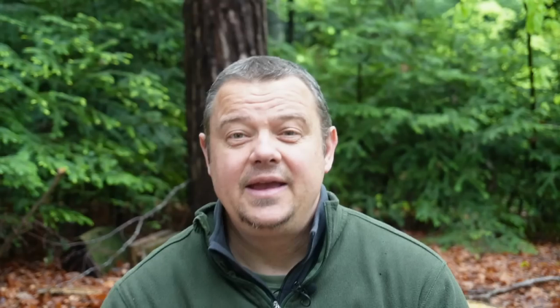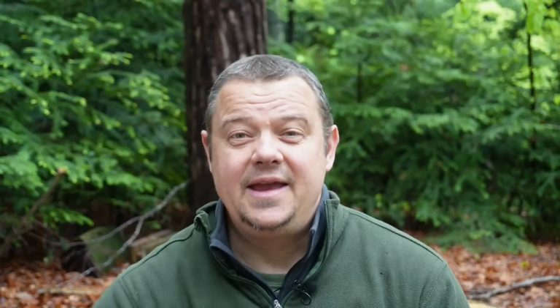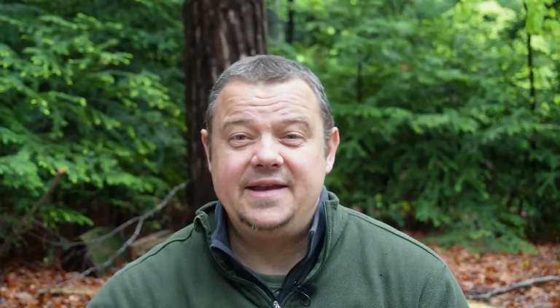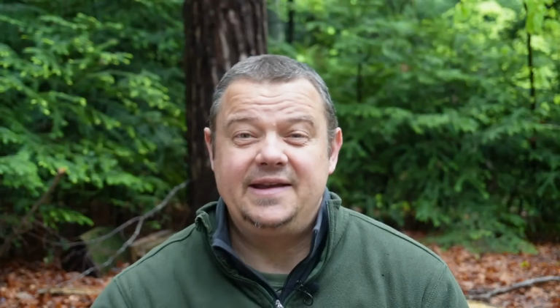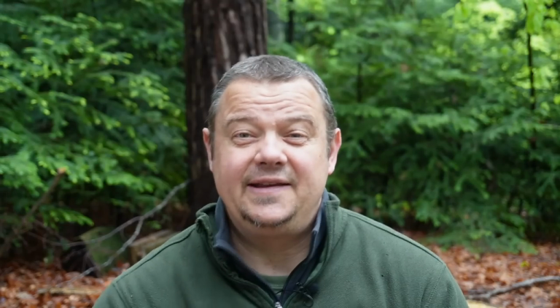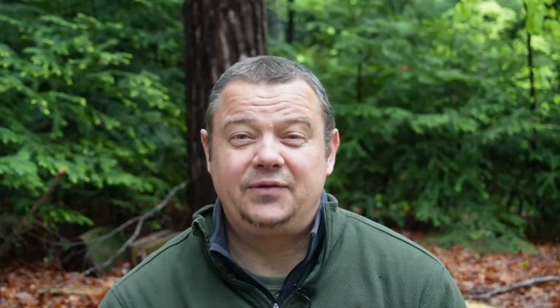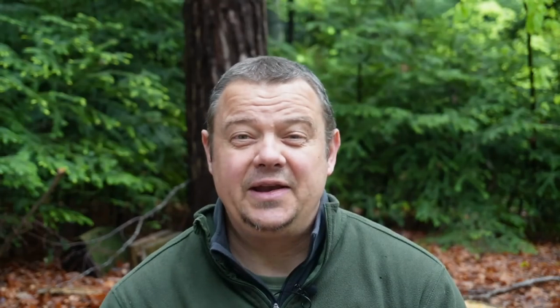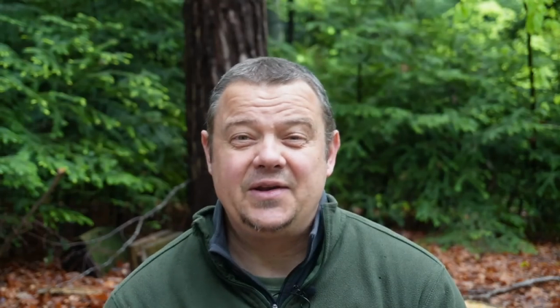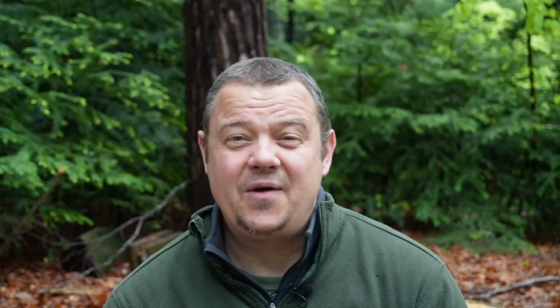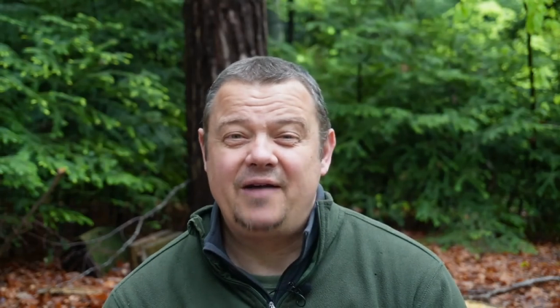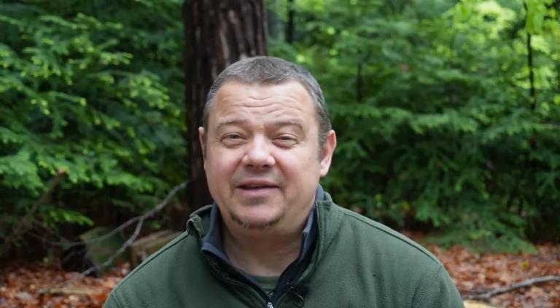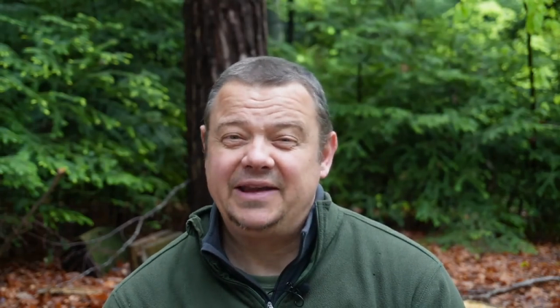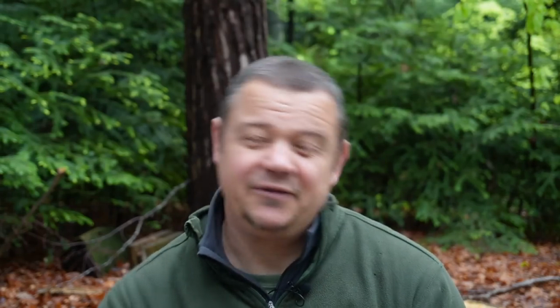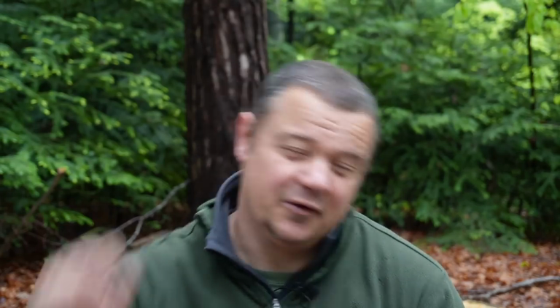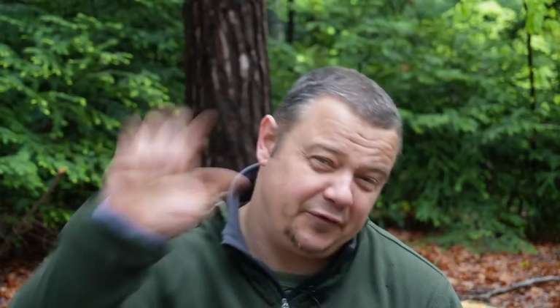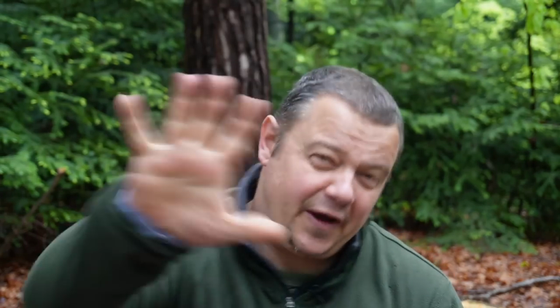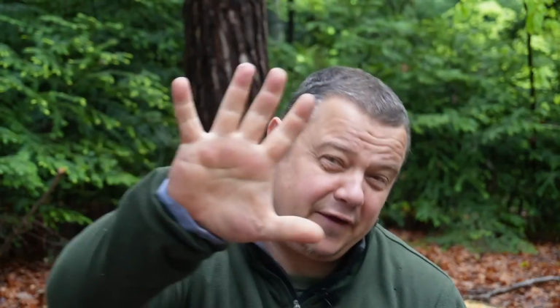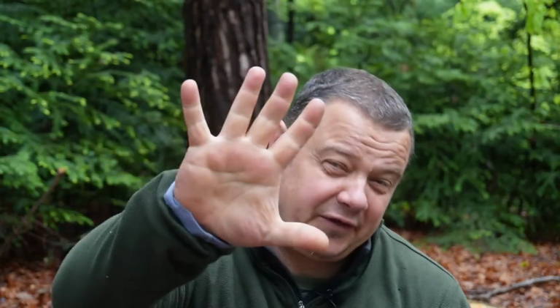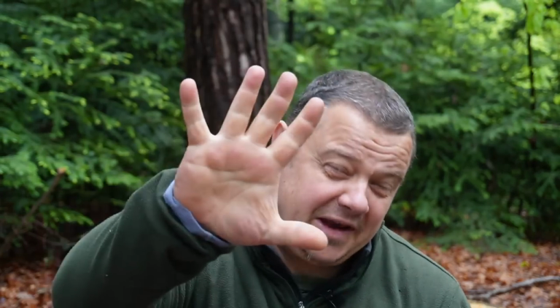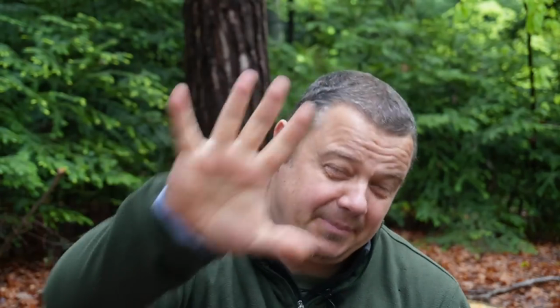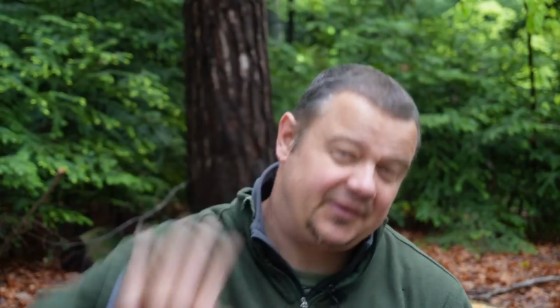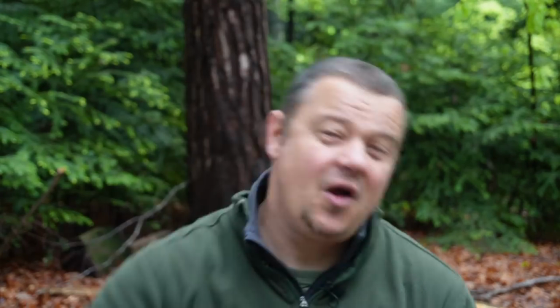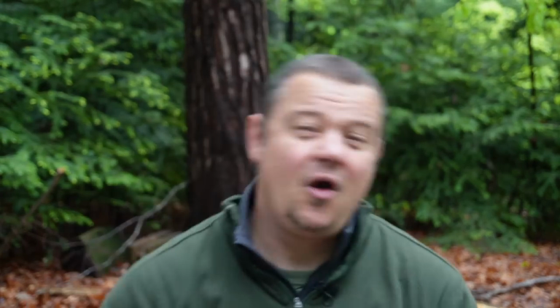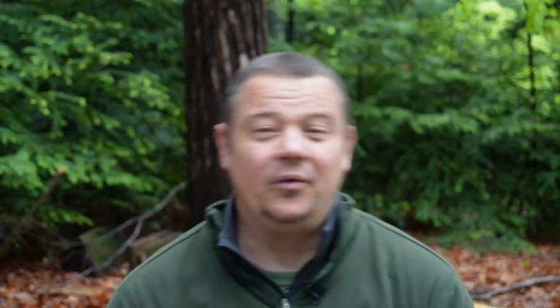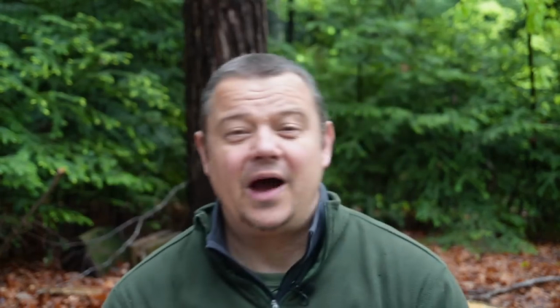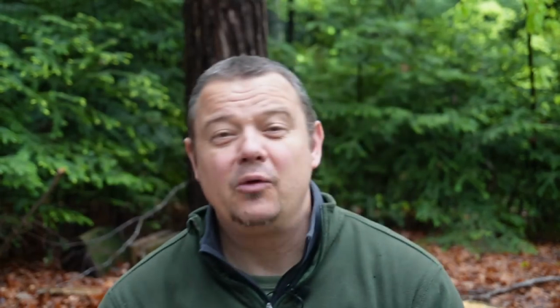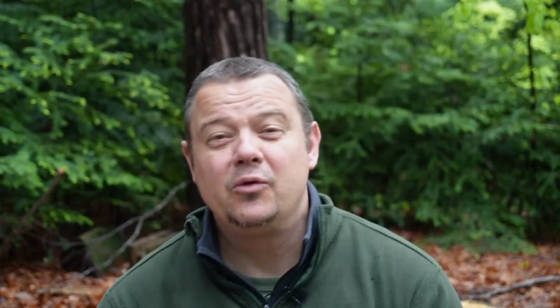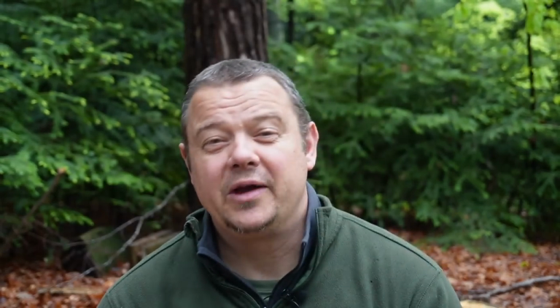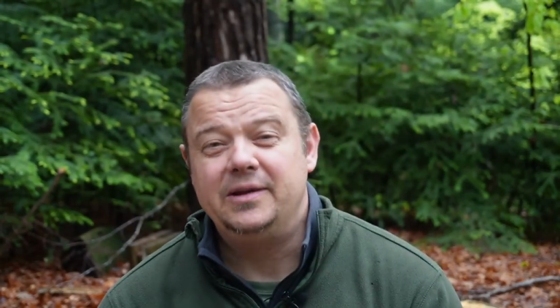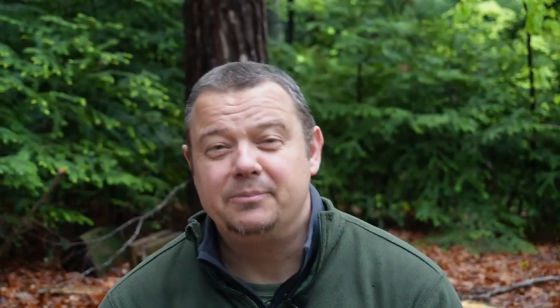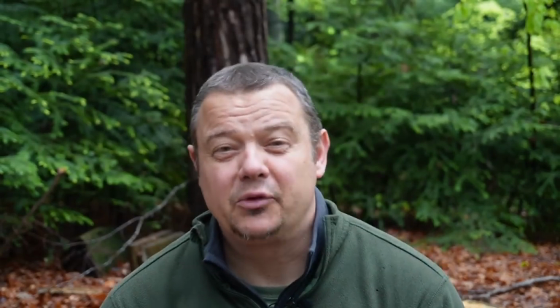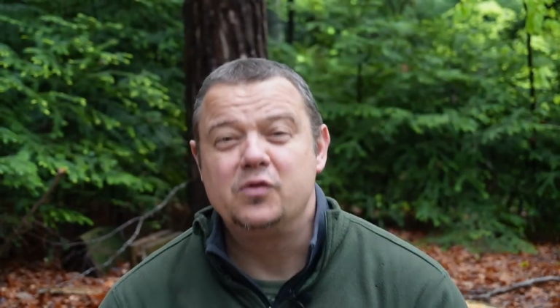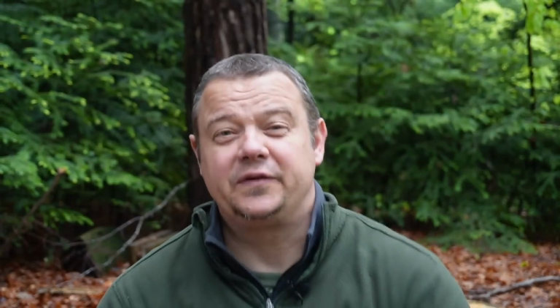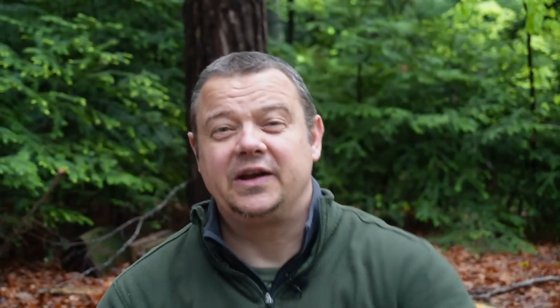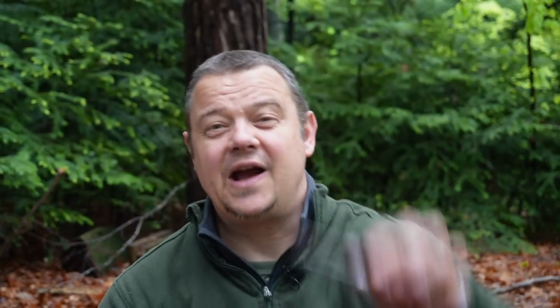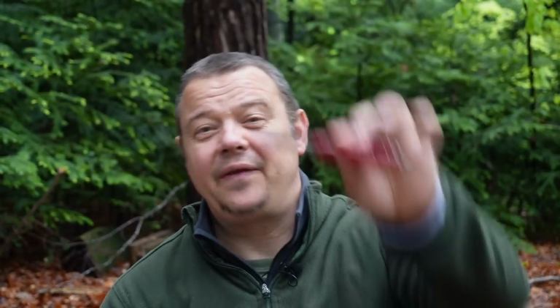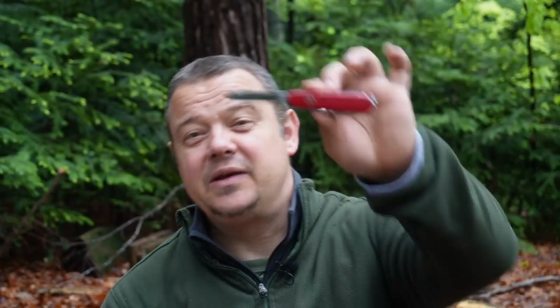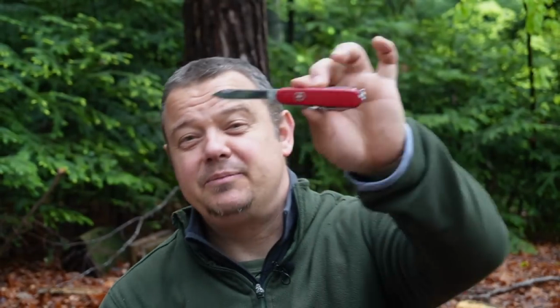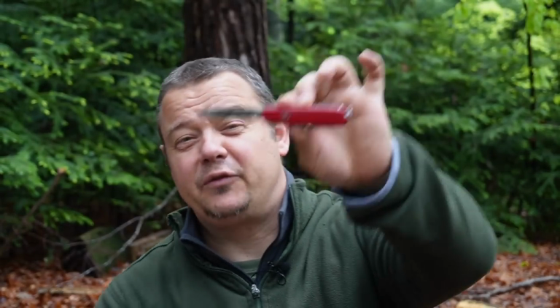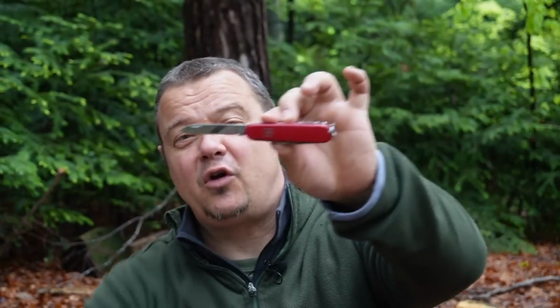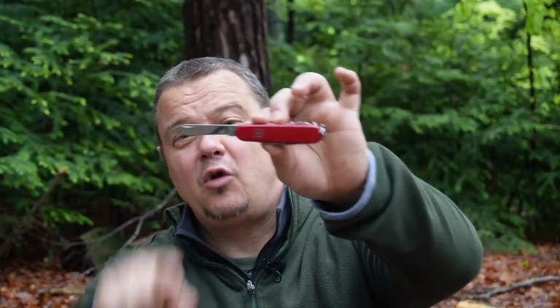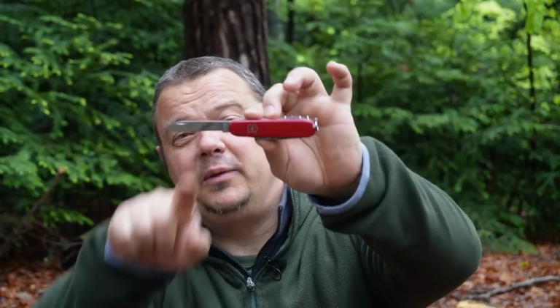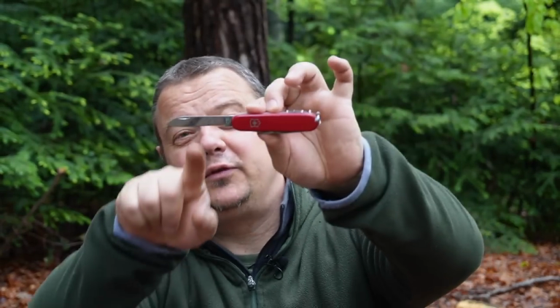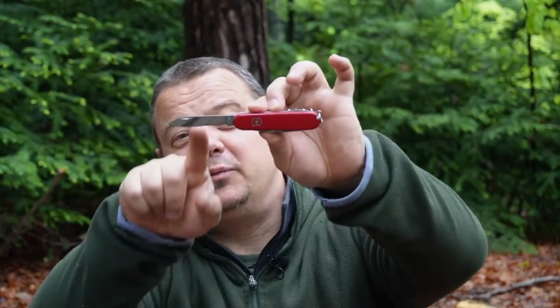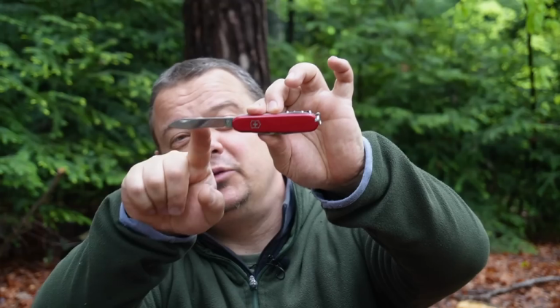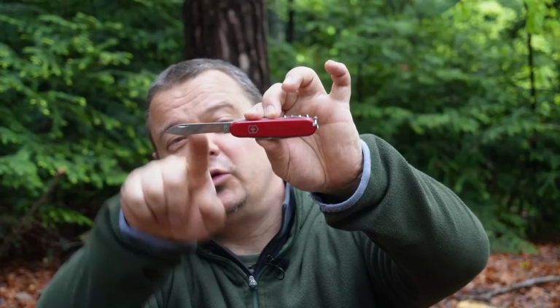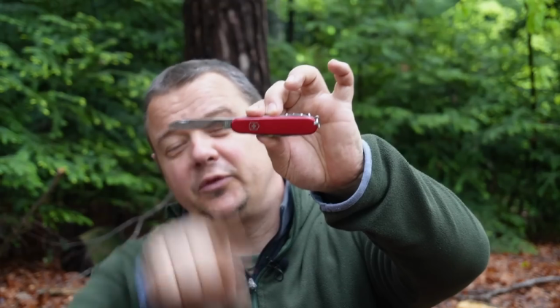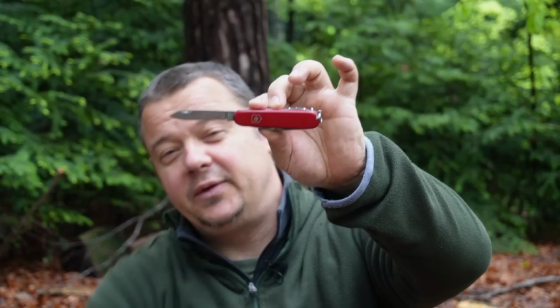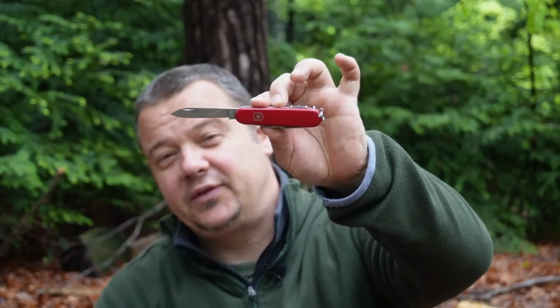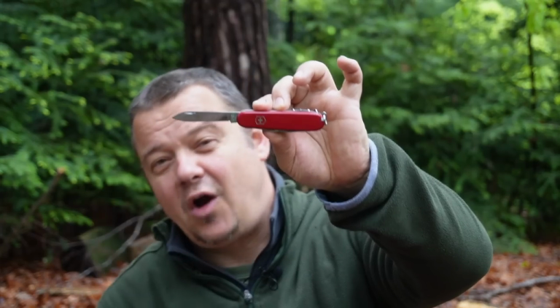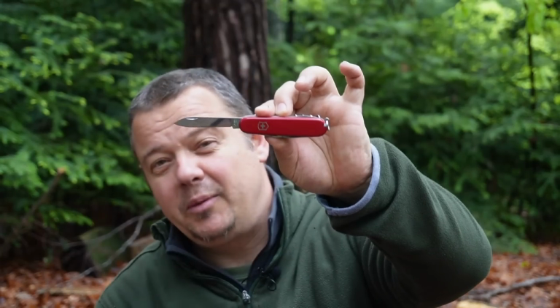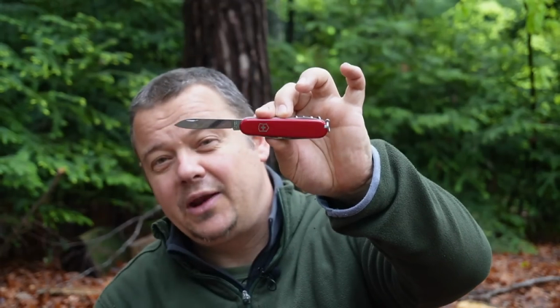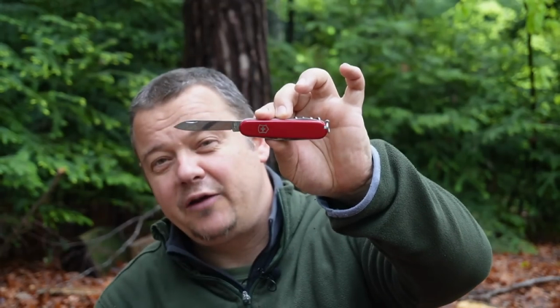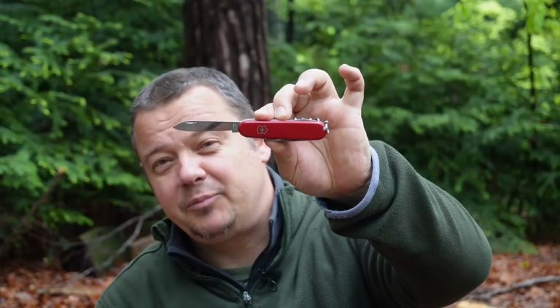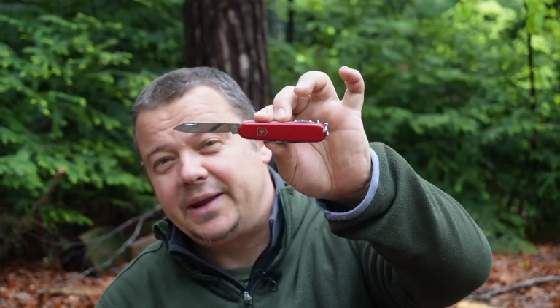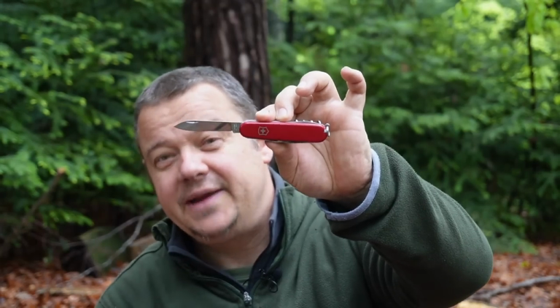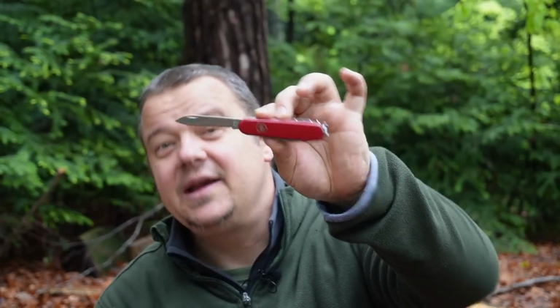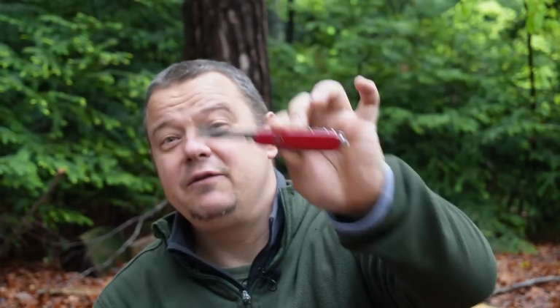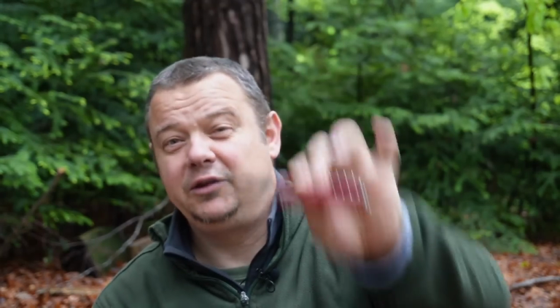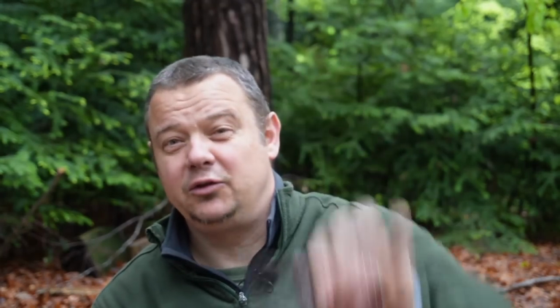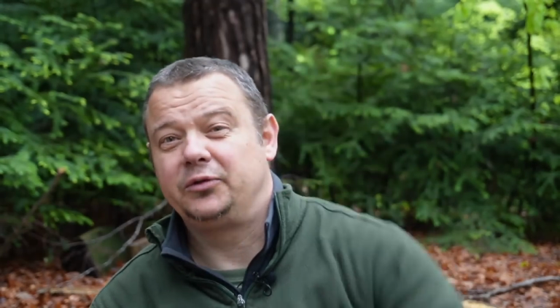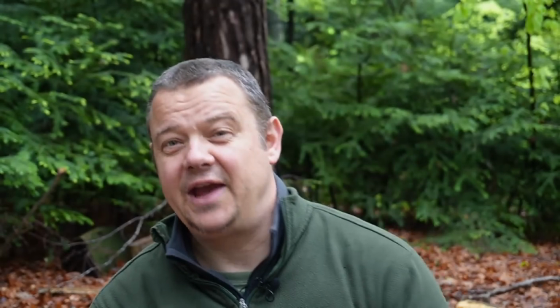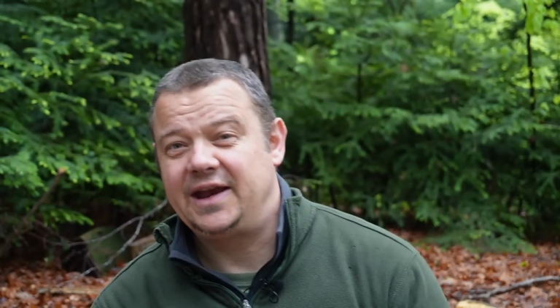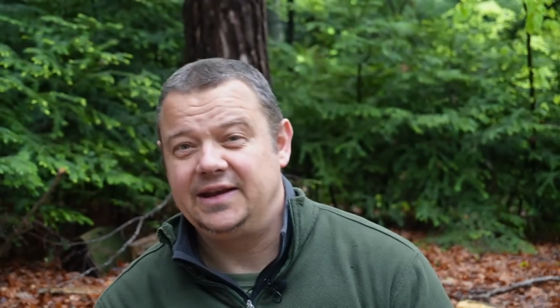In this video, I will give you 5 tips on how you can improve the cutting performance from your Swiss Army knife blade with your technique.